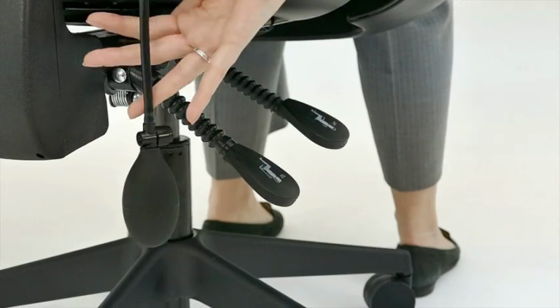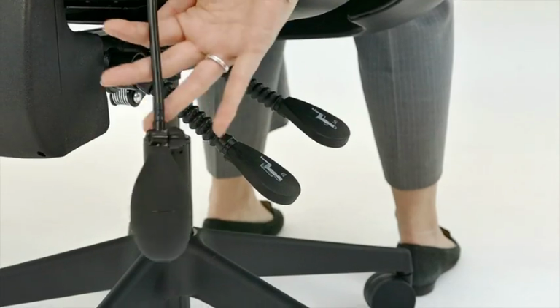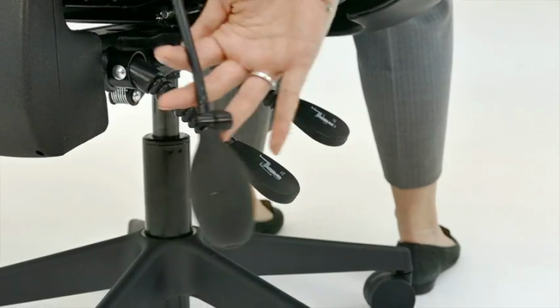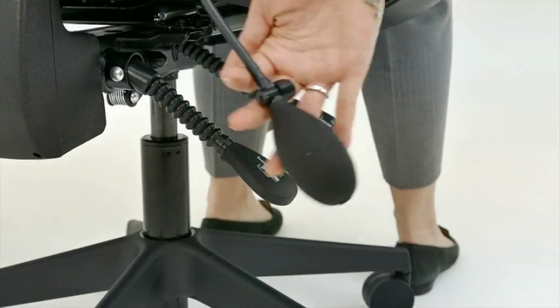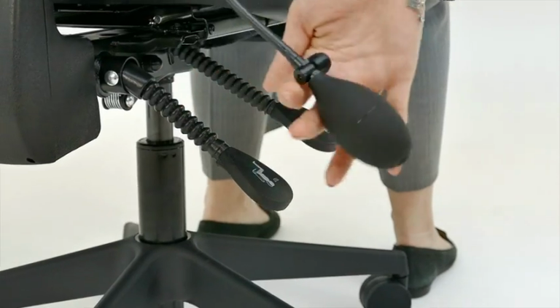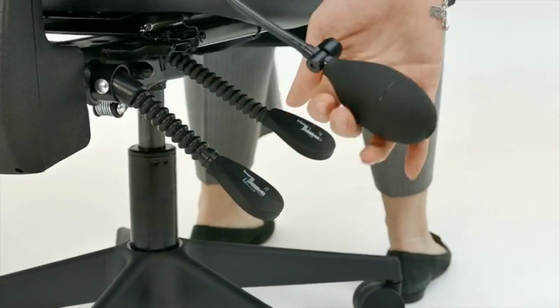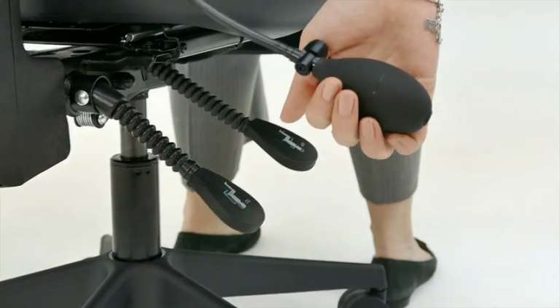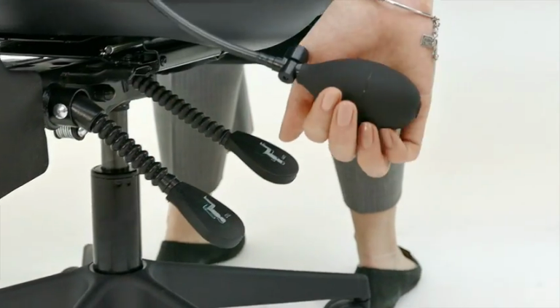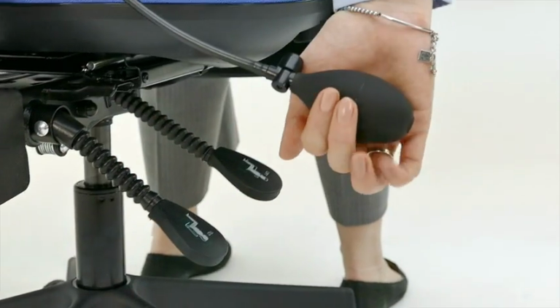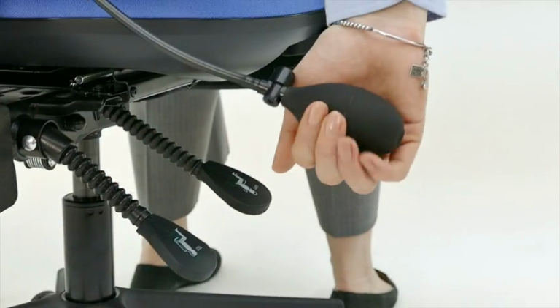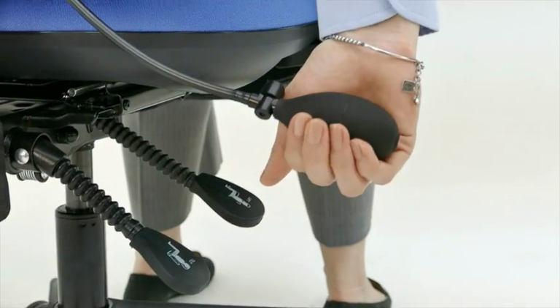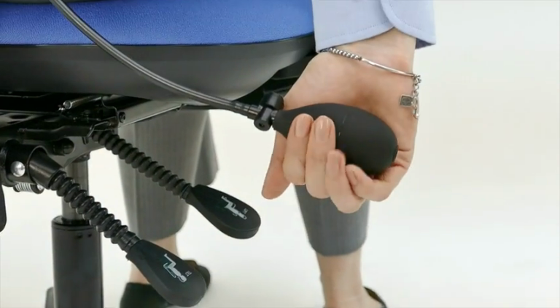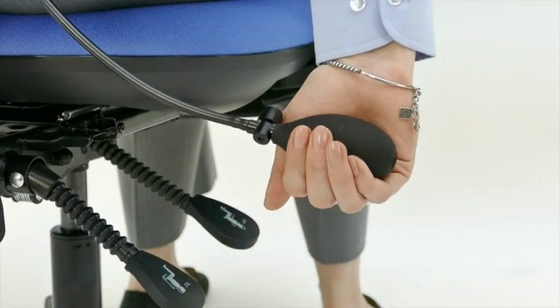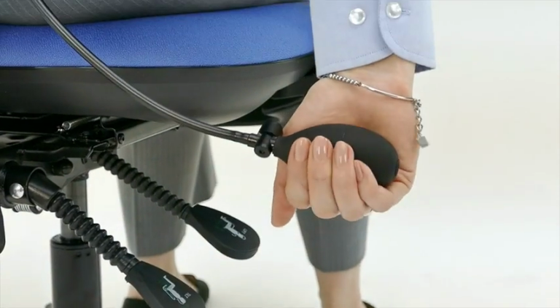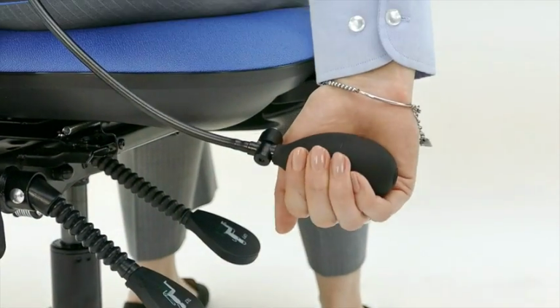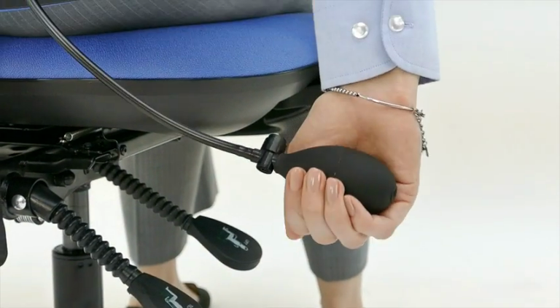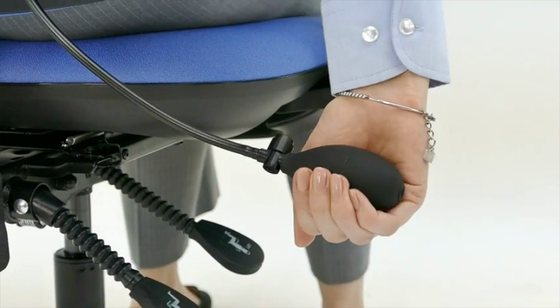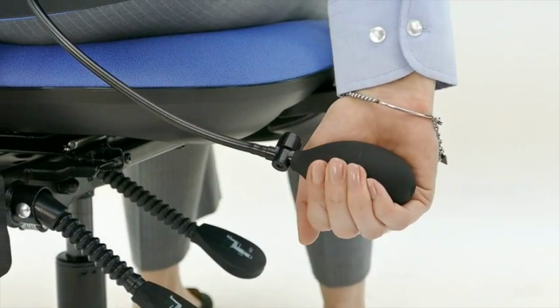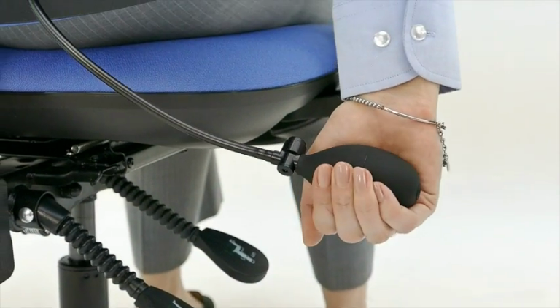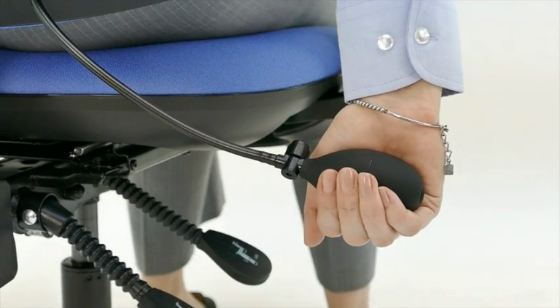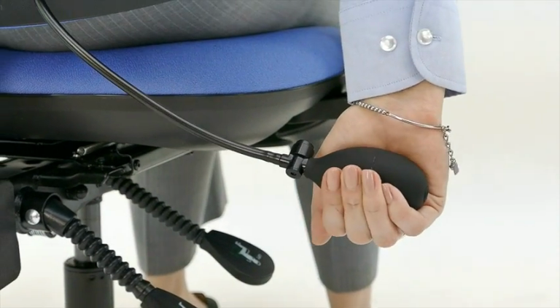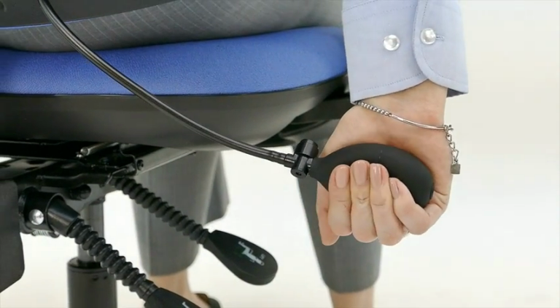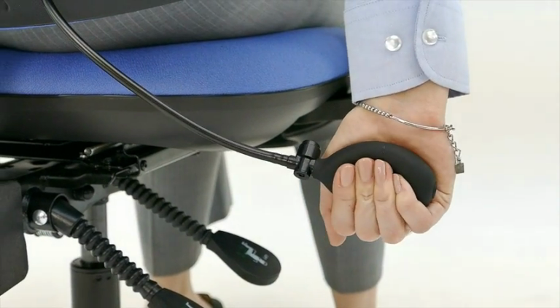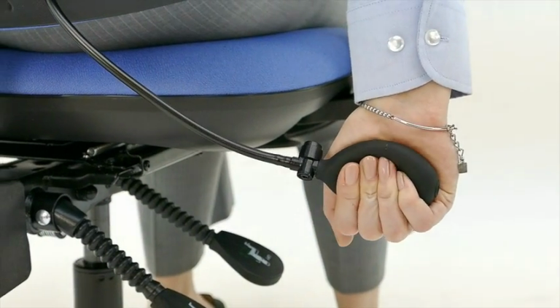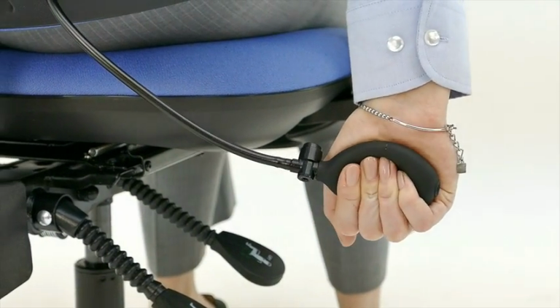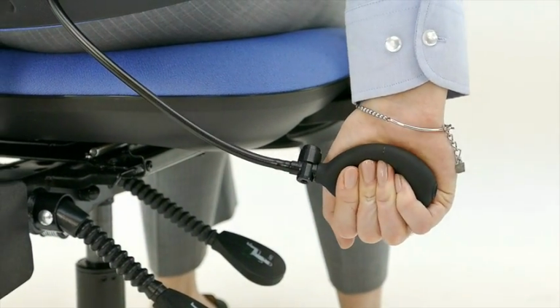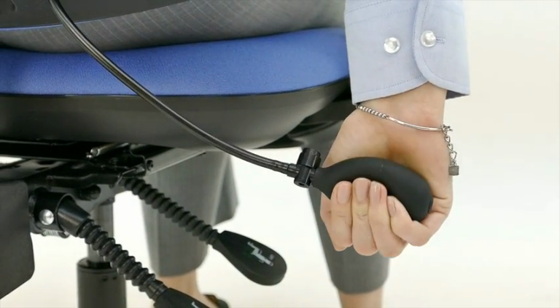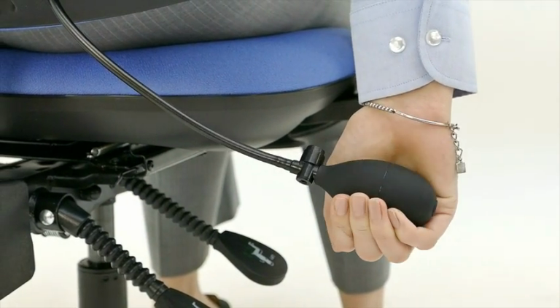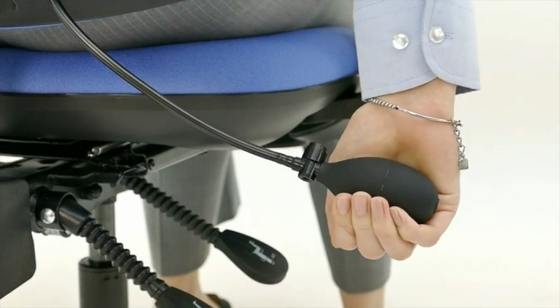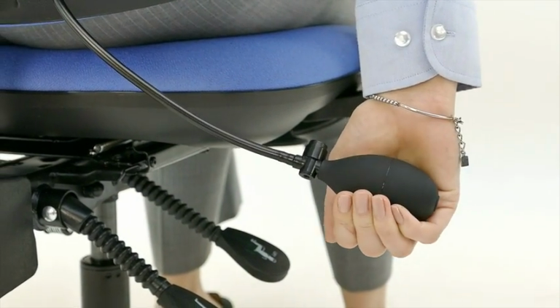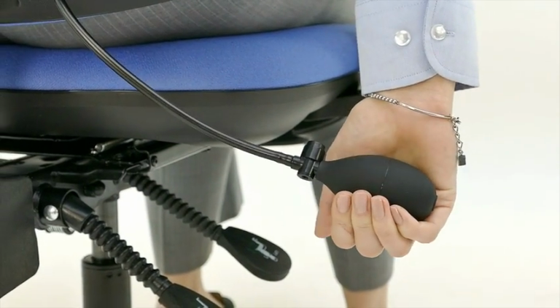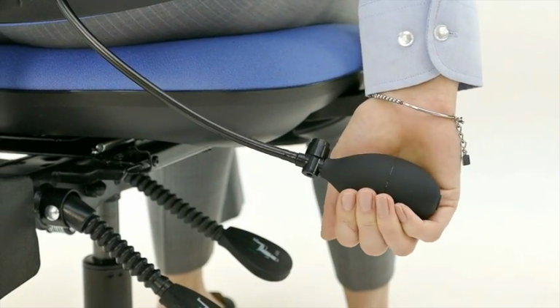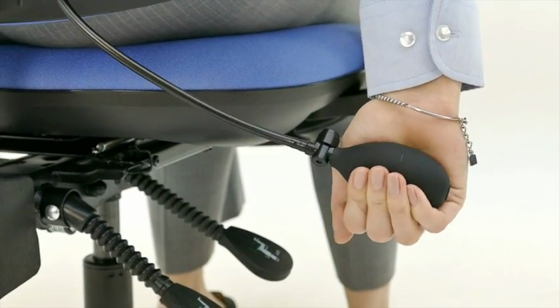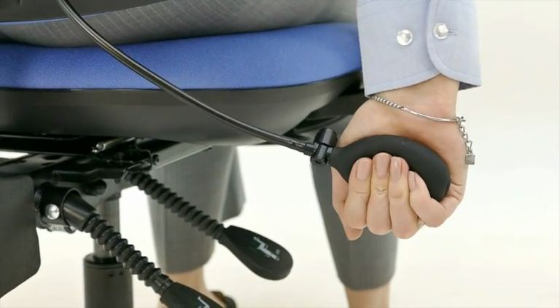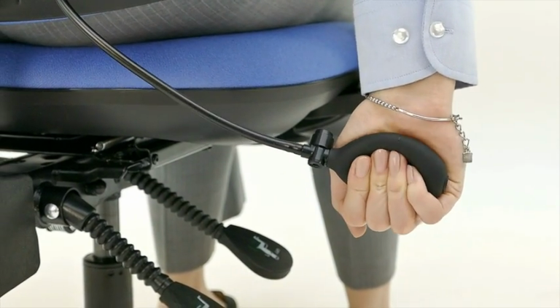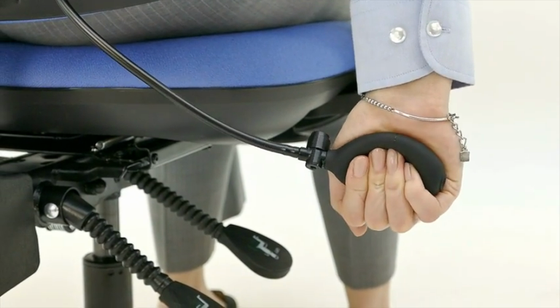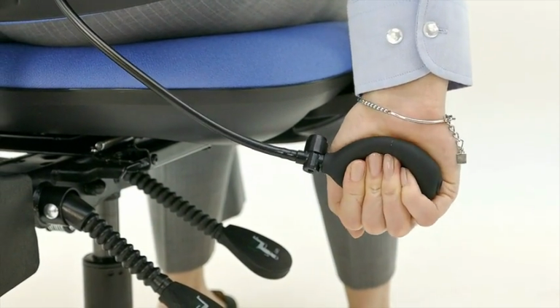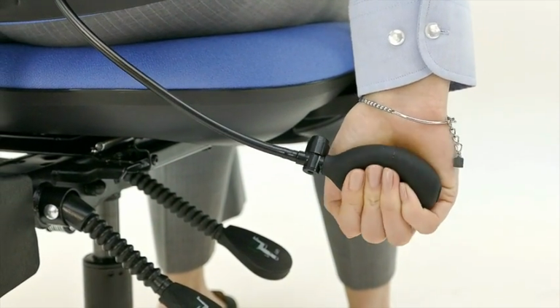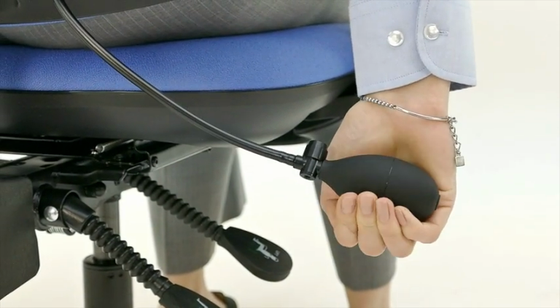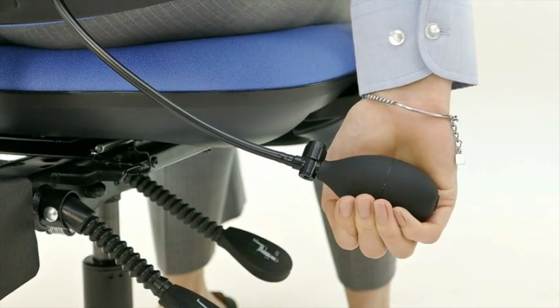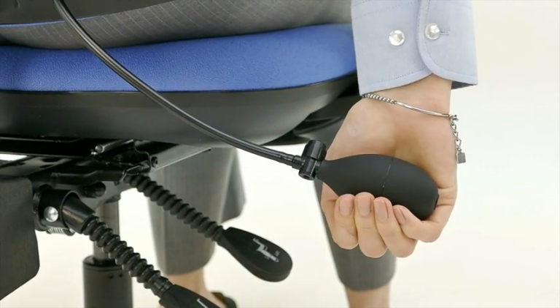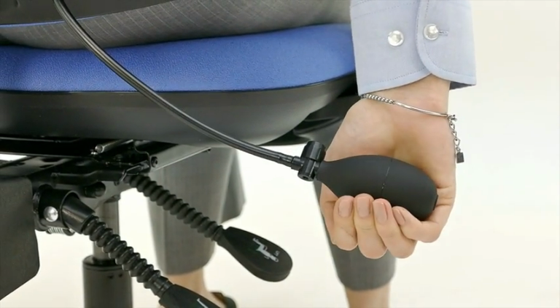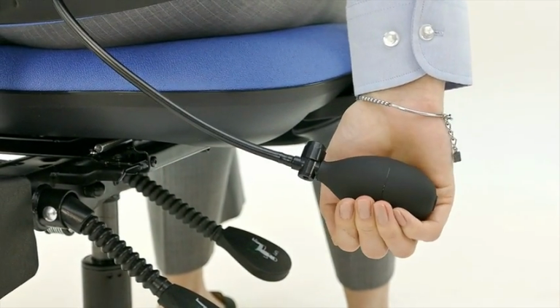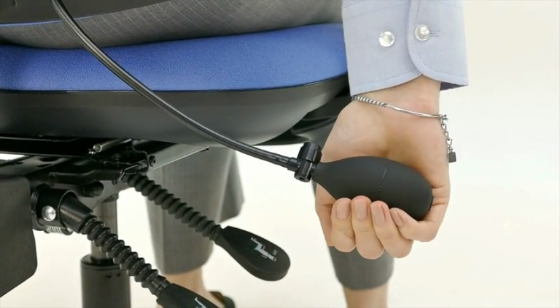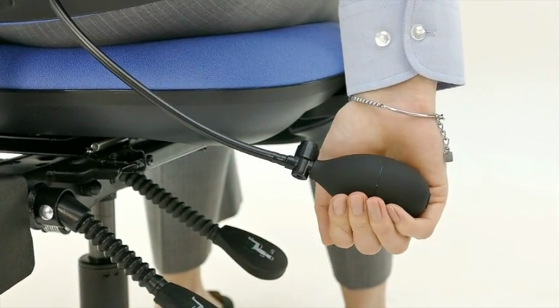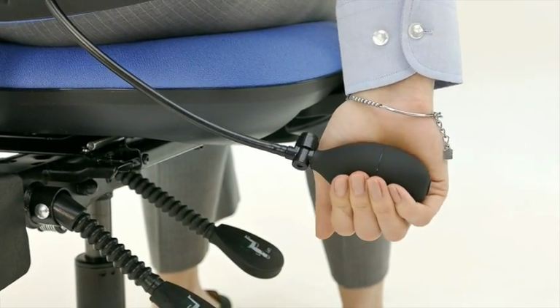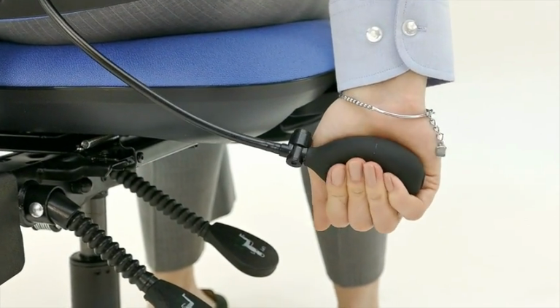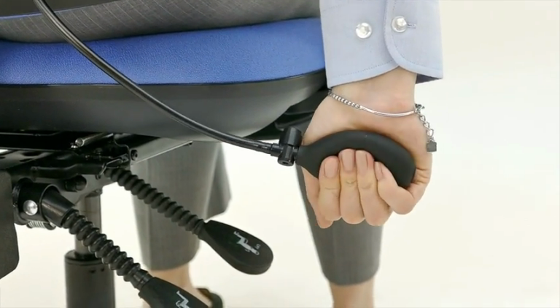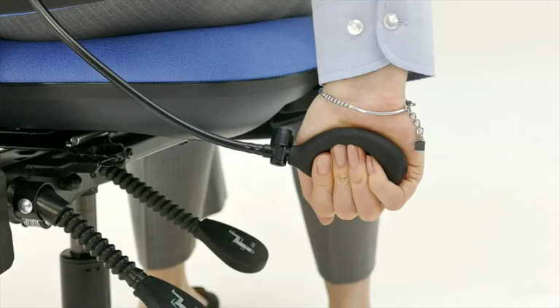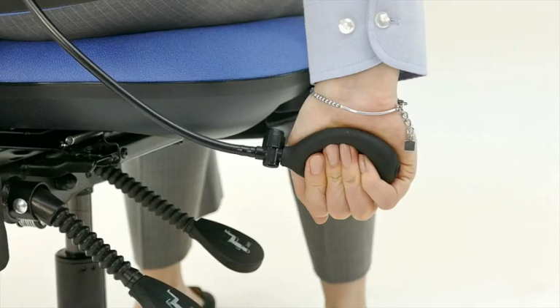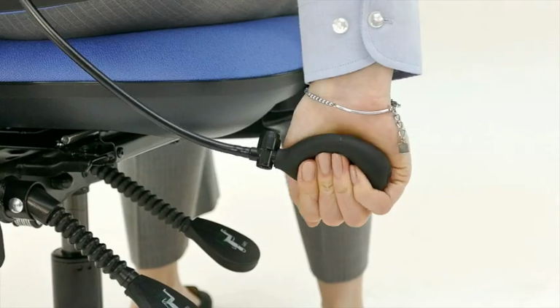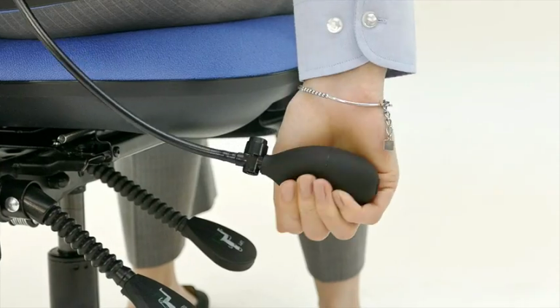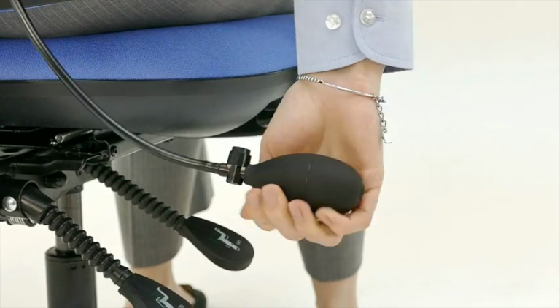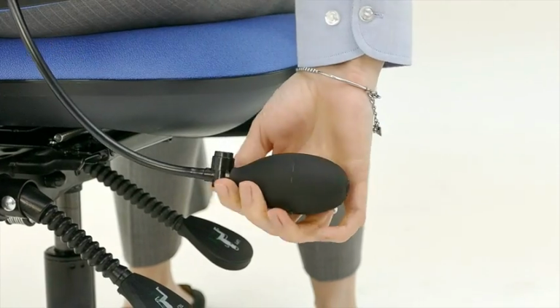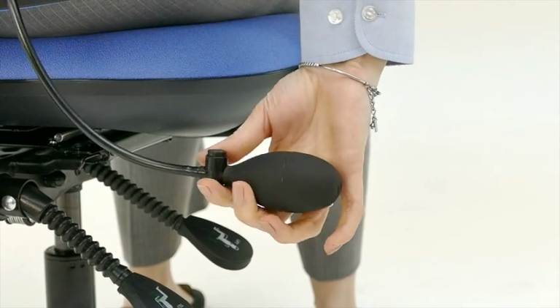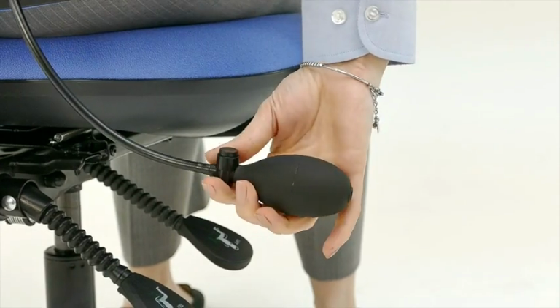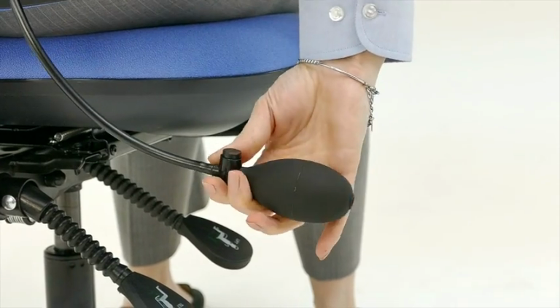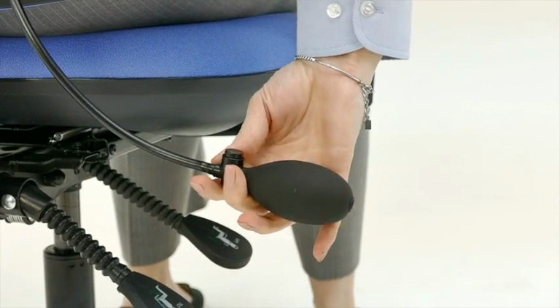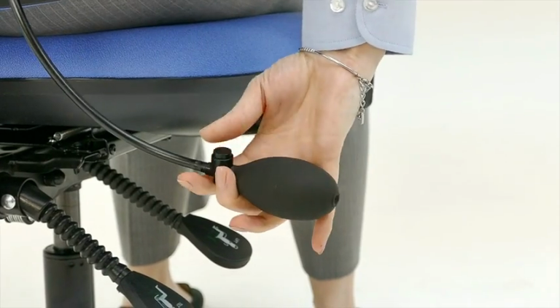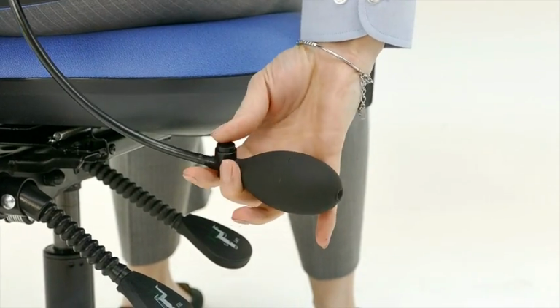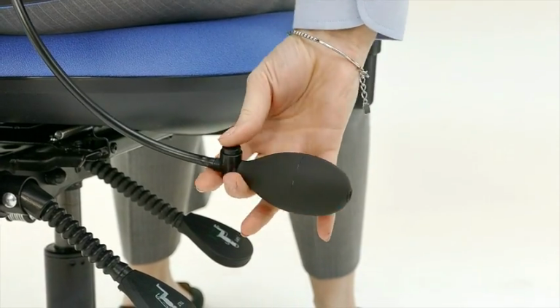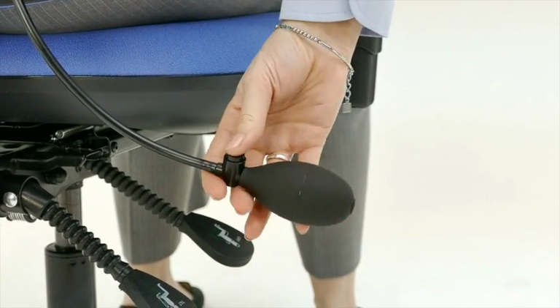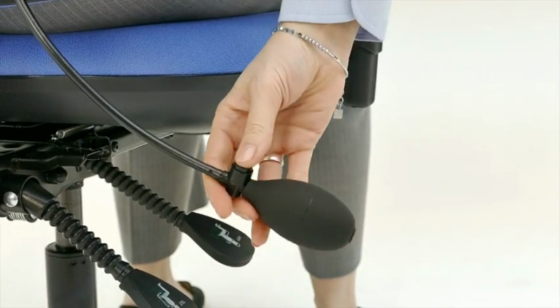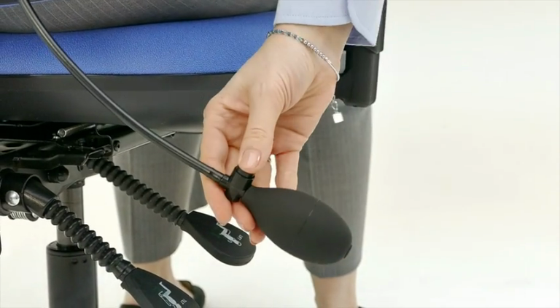The lumbar support is adjustable by inflating this pump, and to deflate it push the button along the stem.